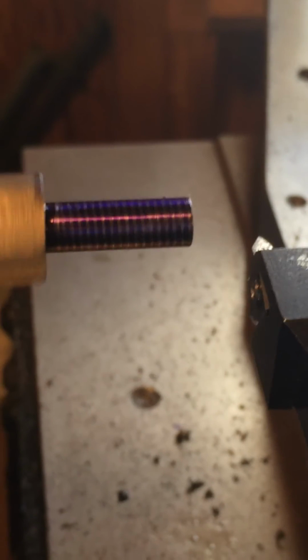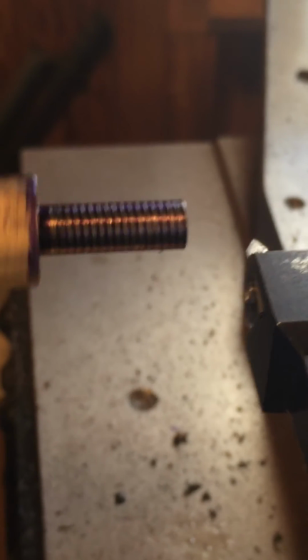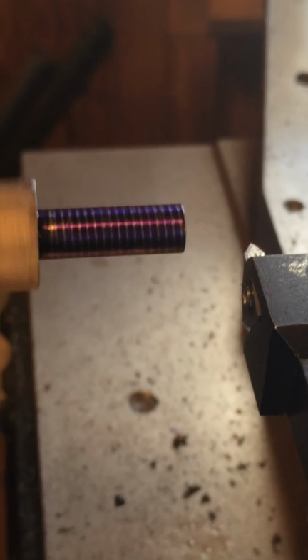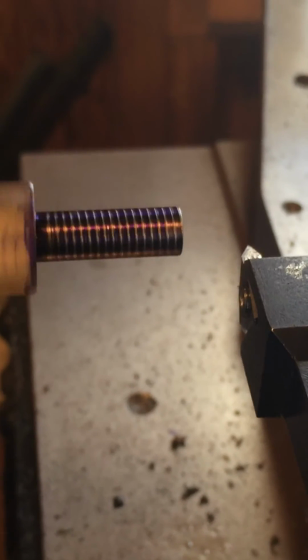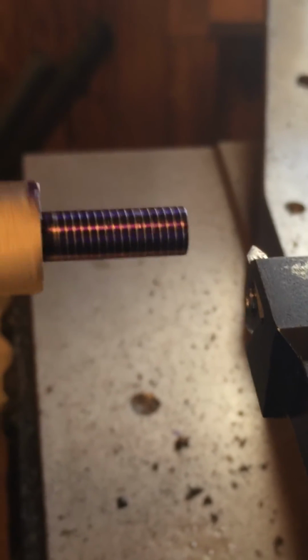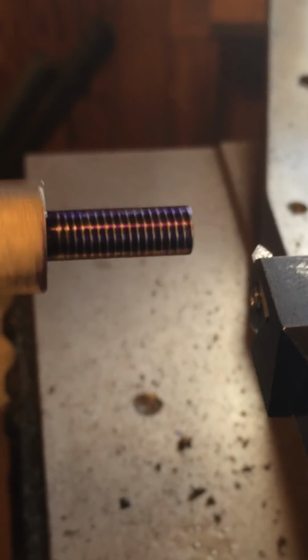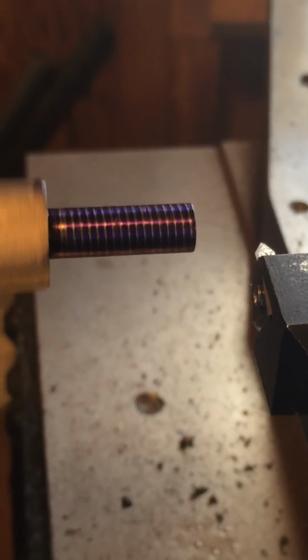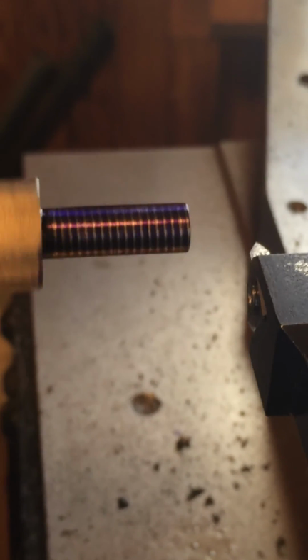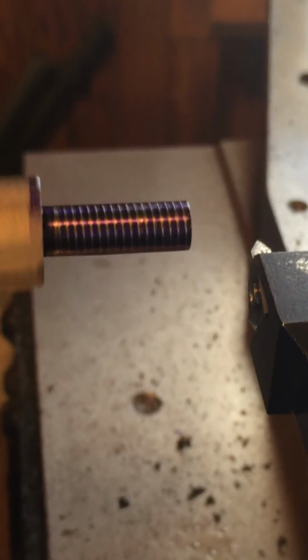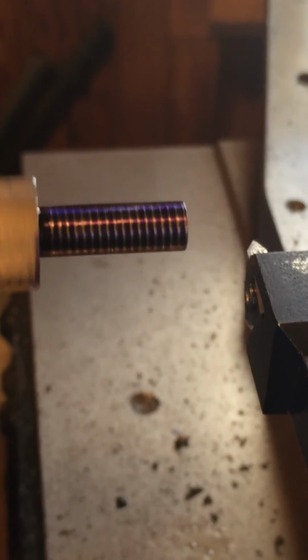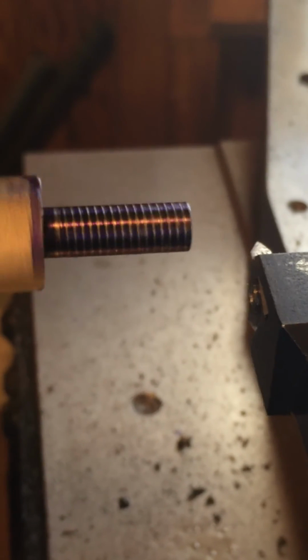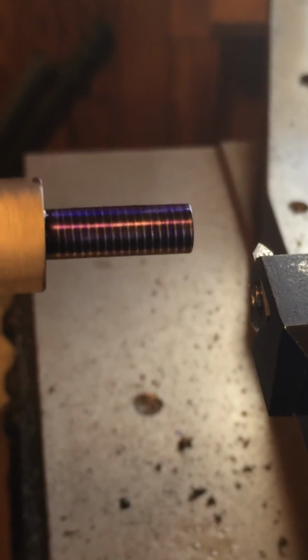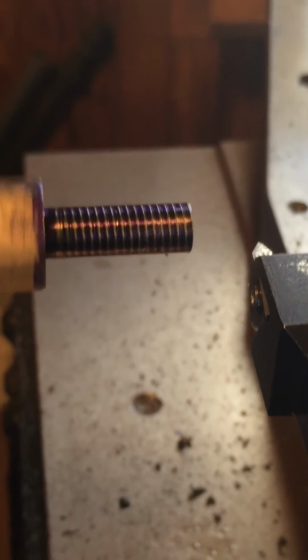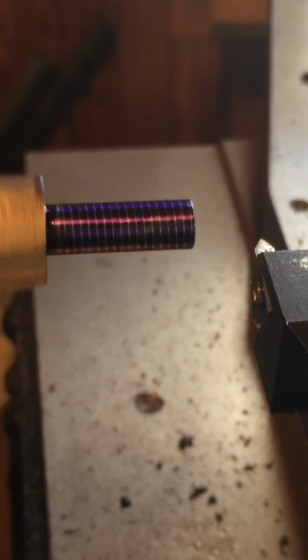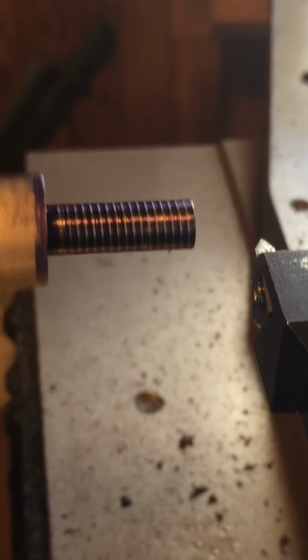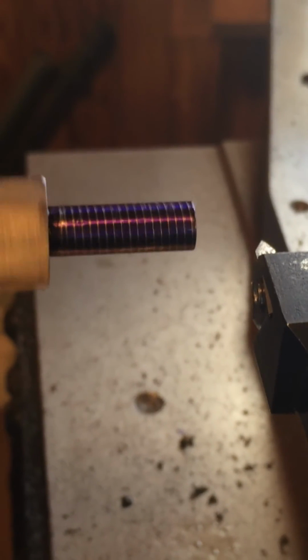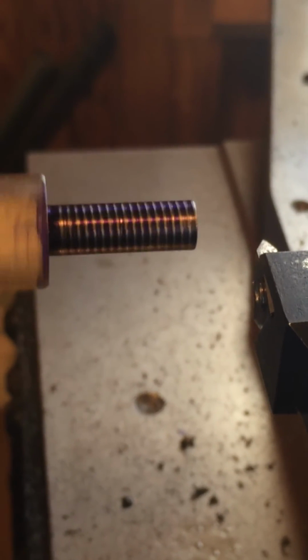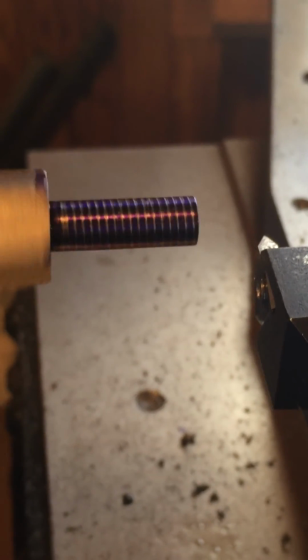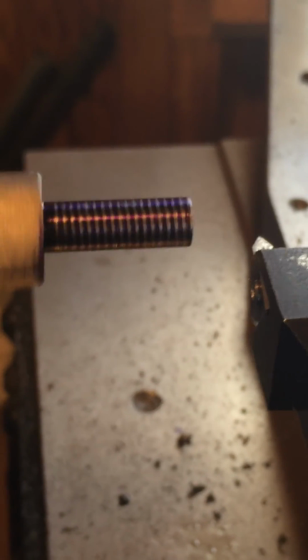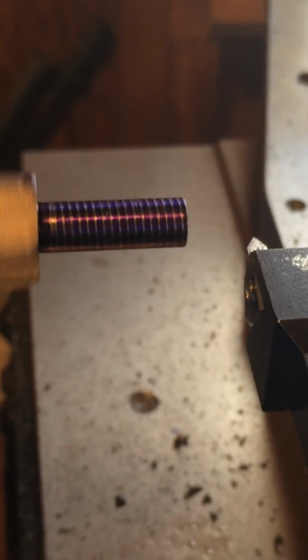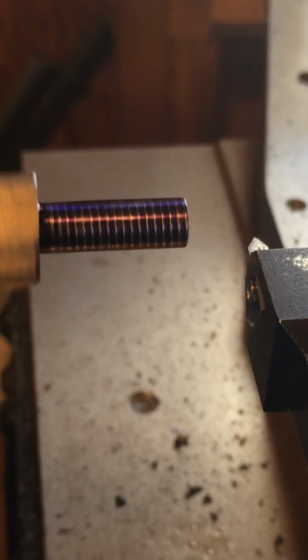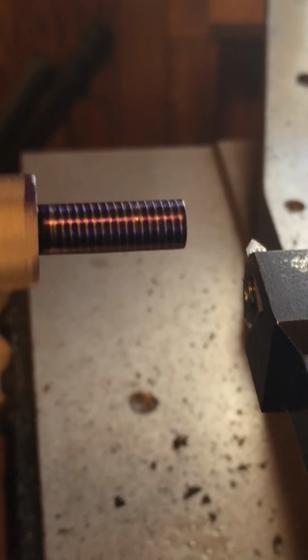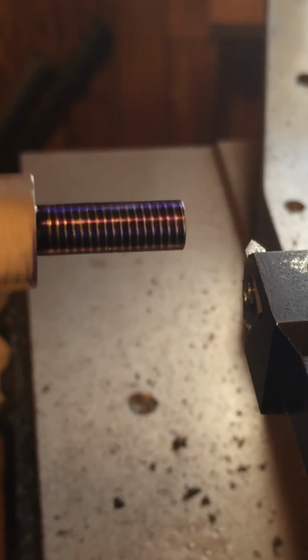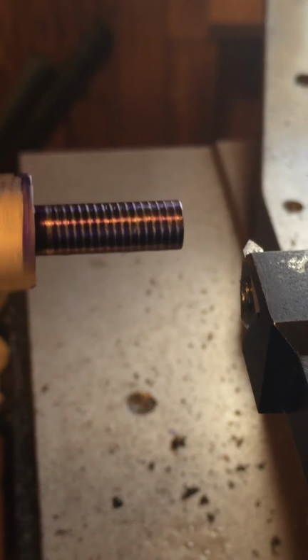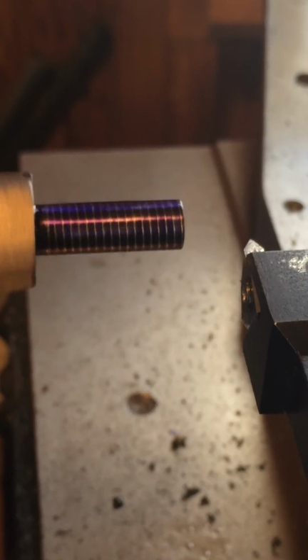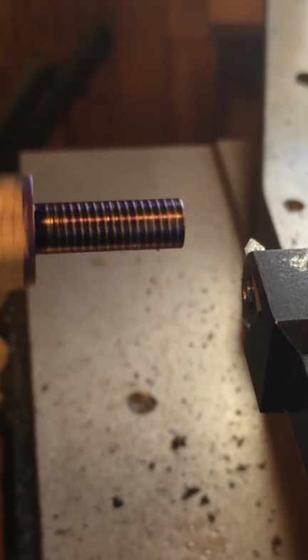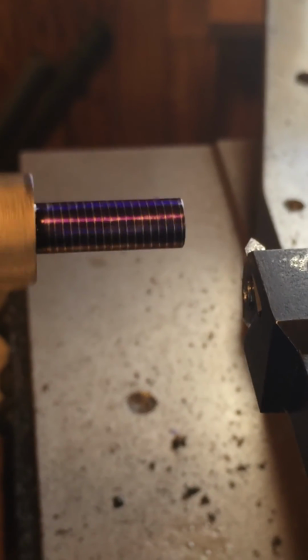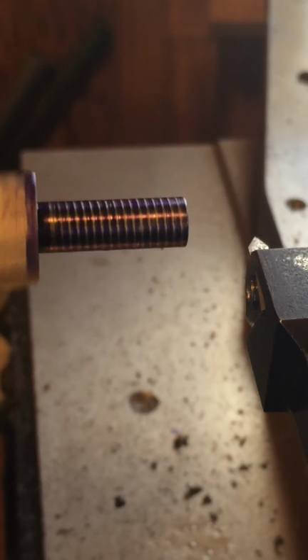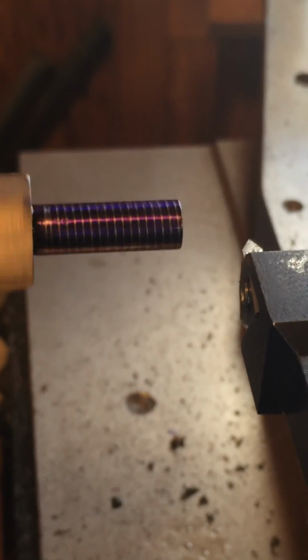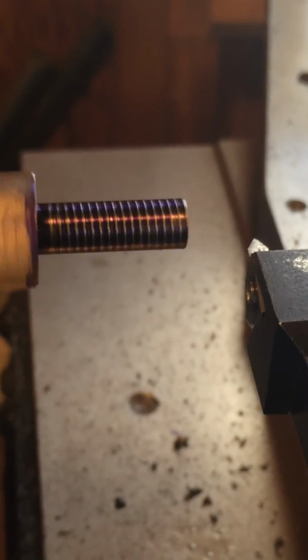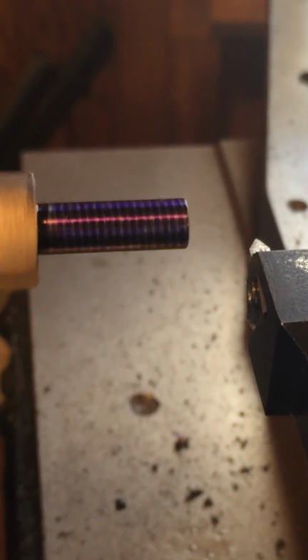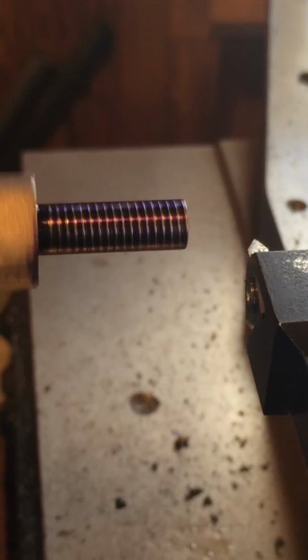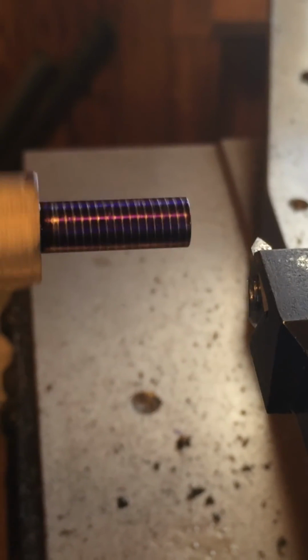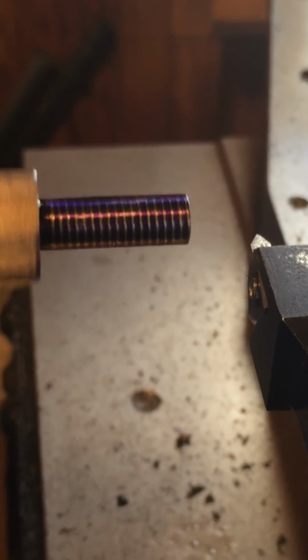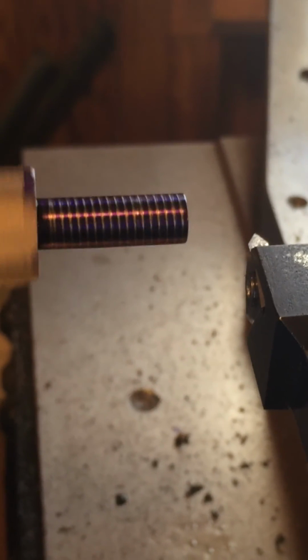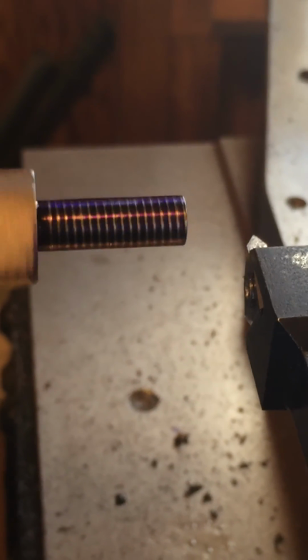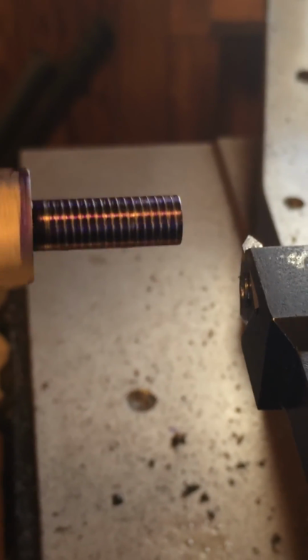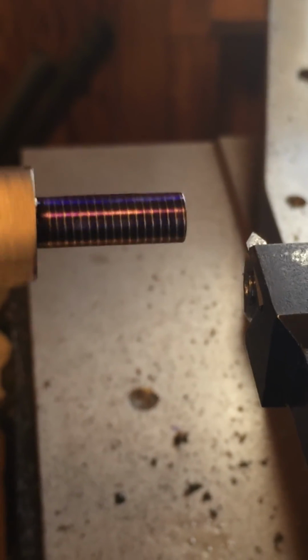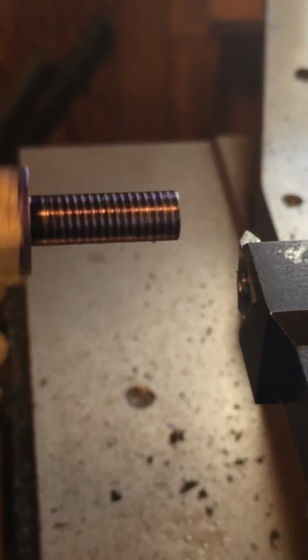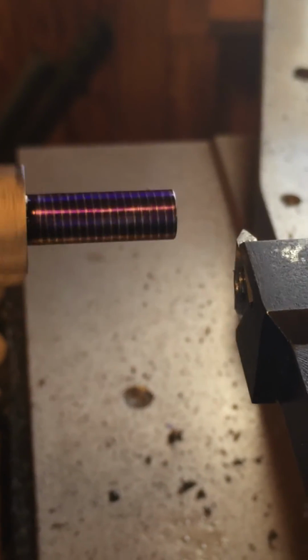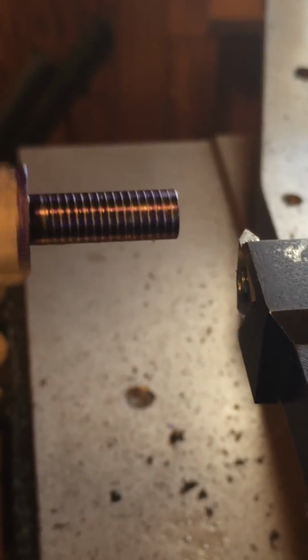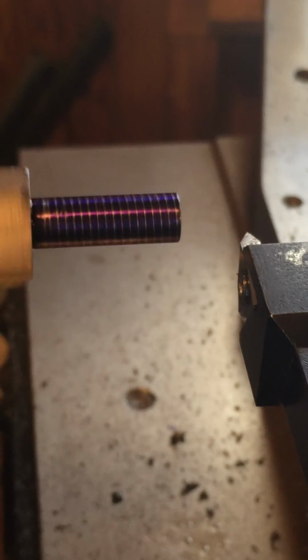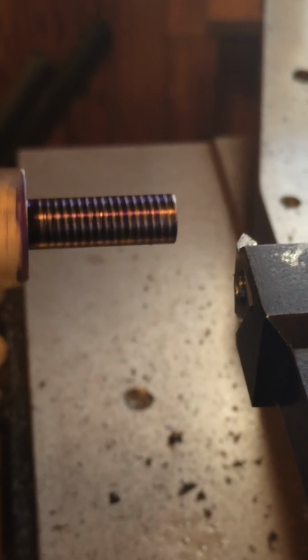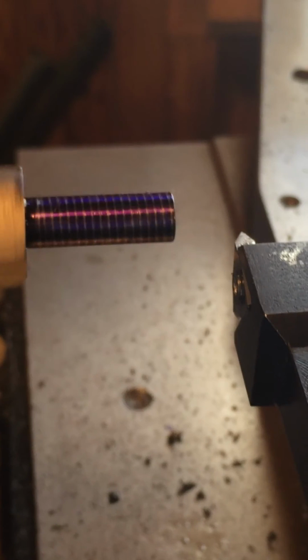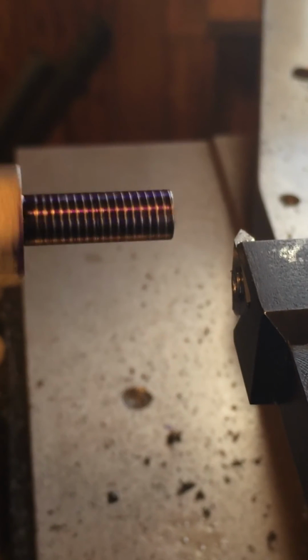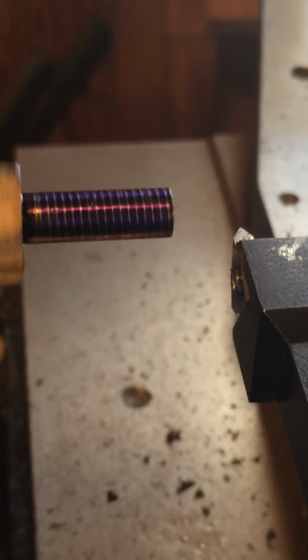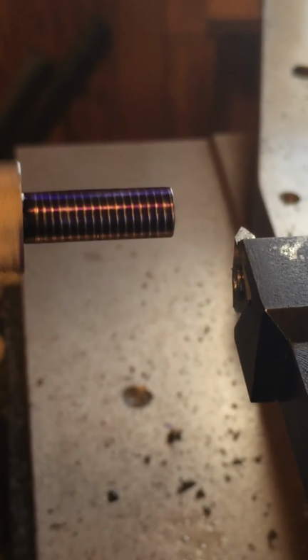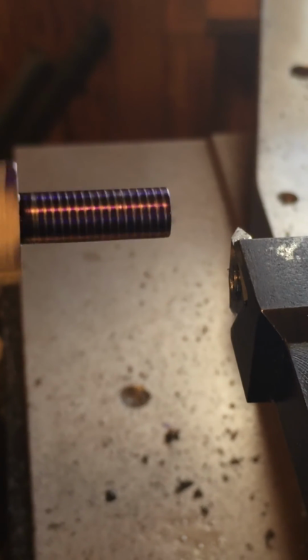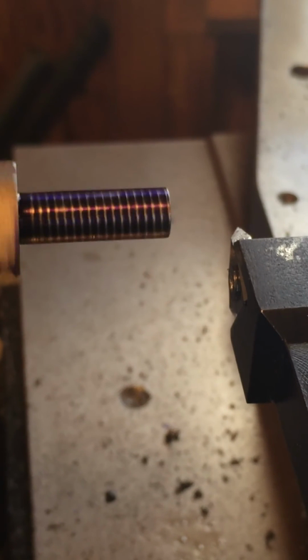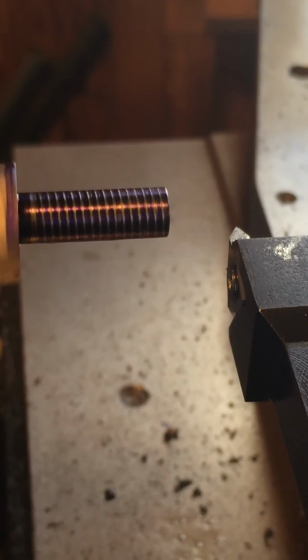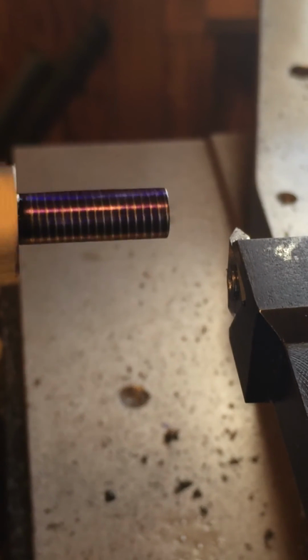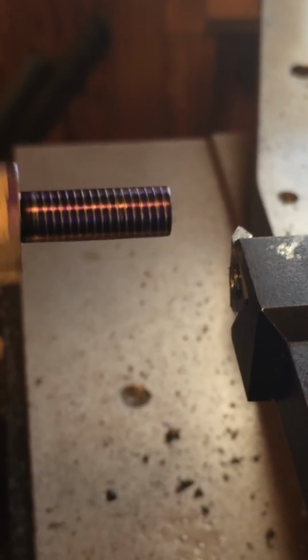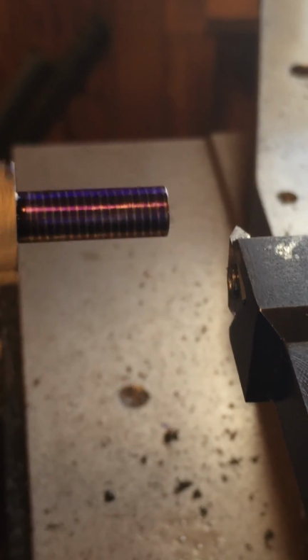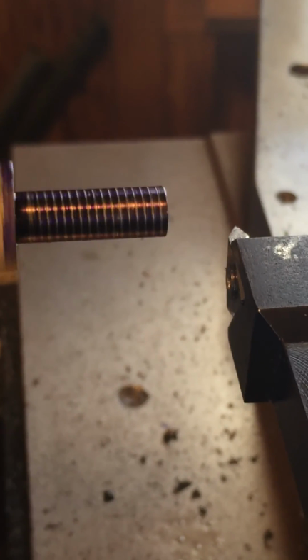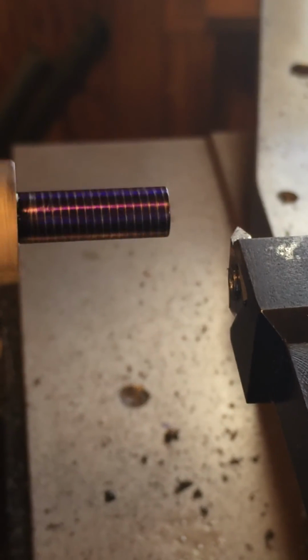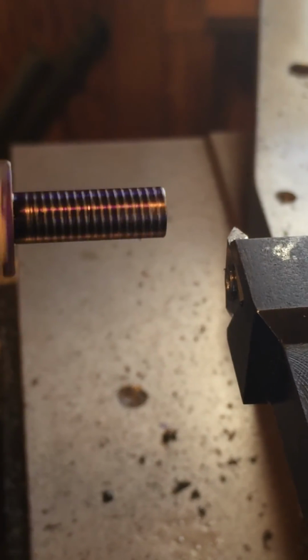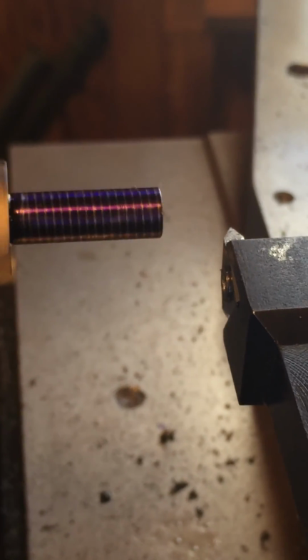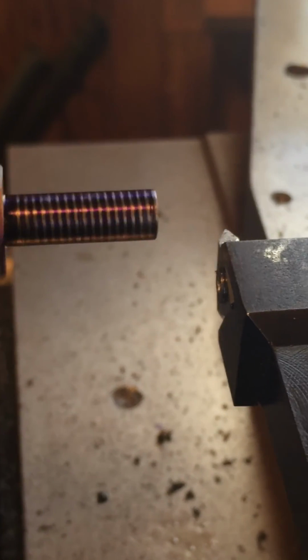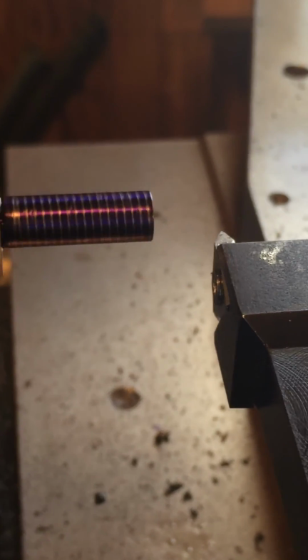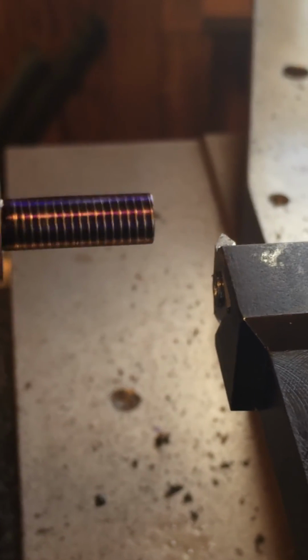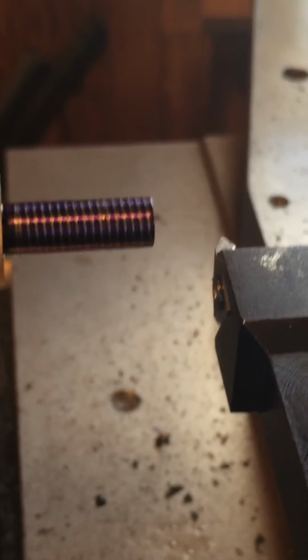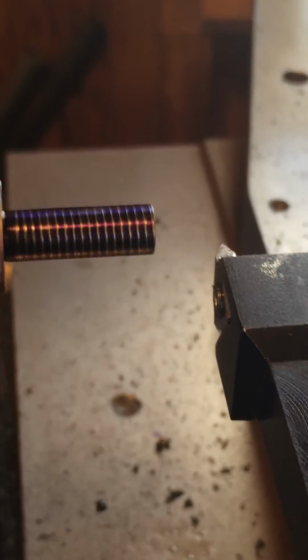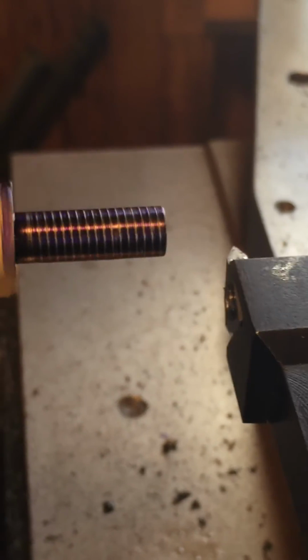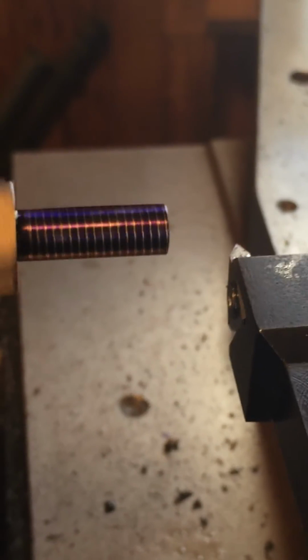Remember, on the HLV, once the half nuts are engaged, you do not disengage the half nut from the lead screw.